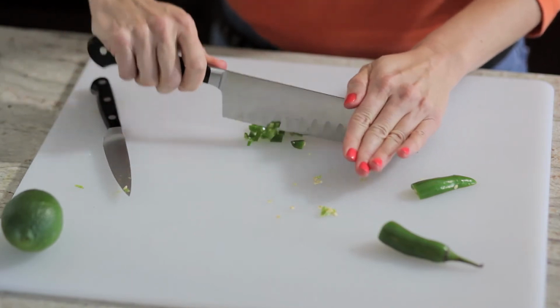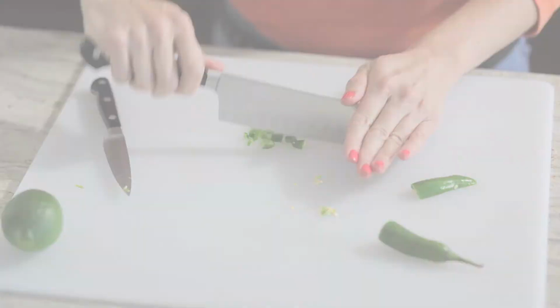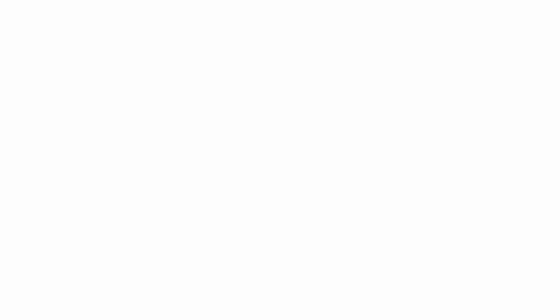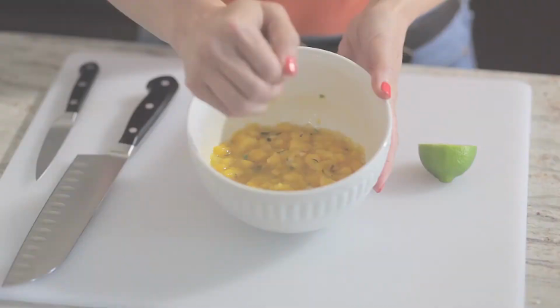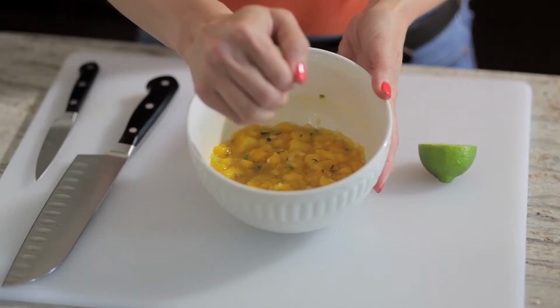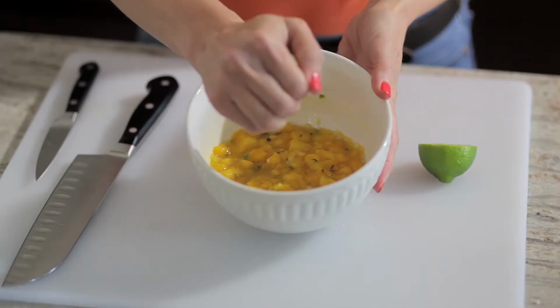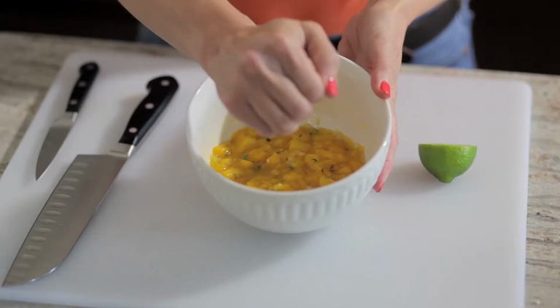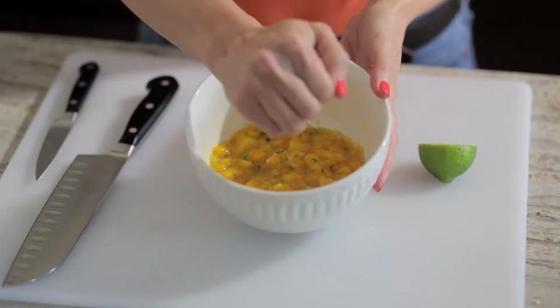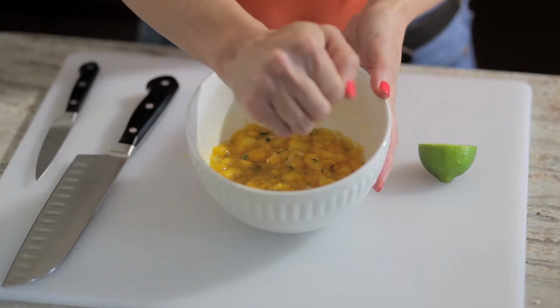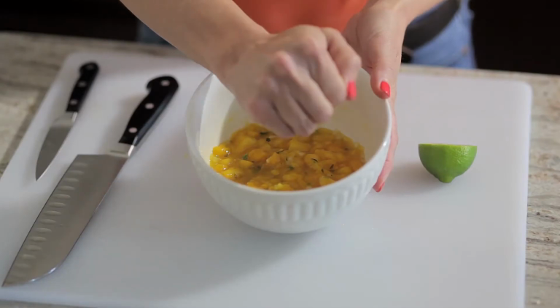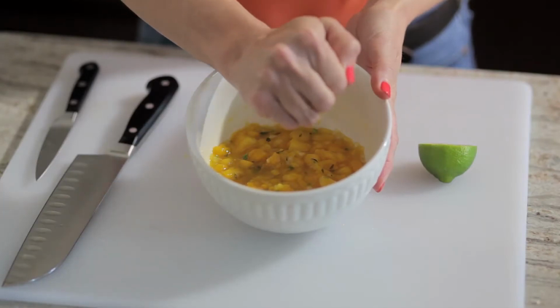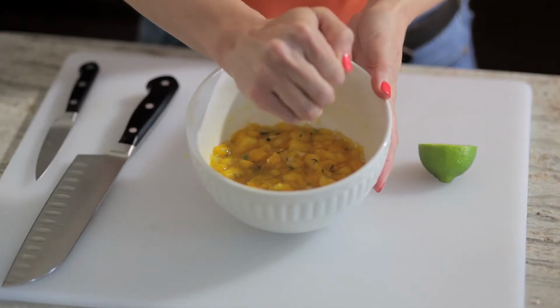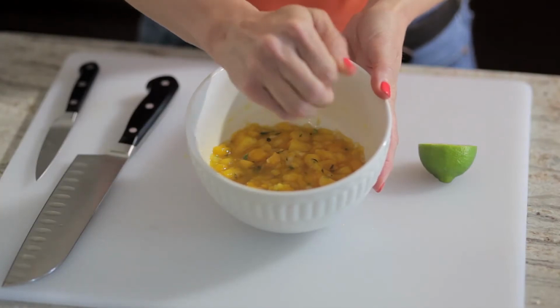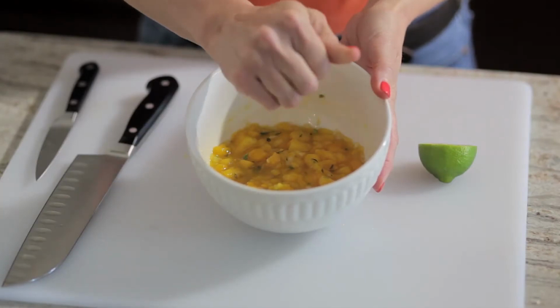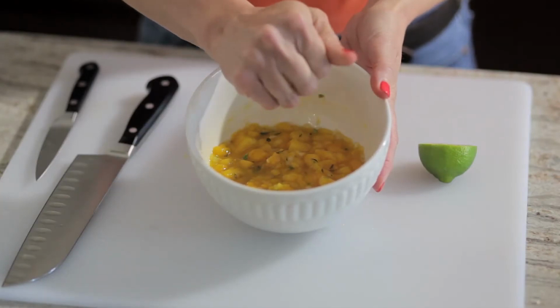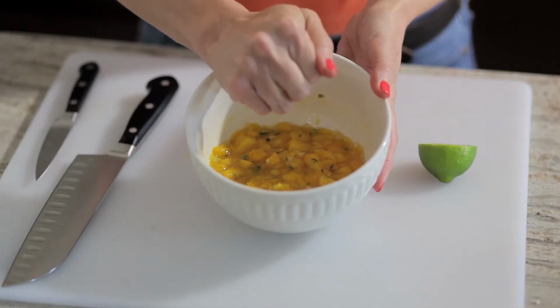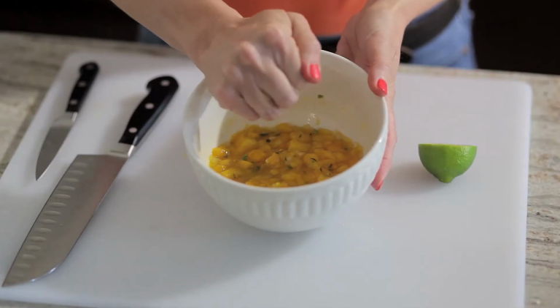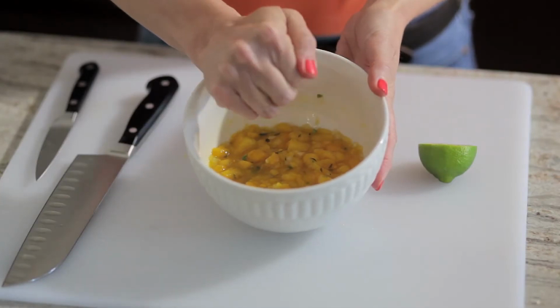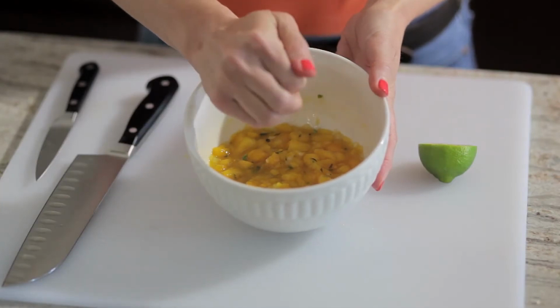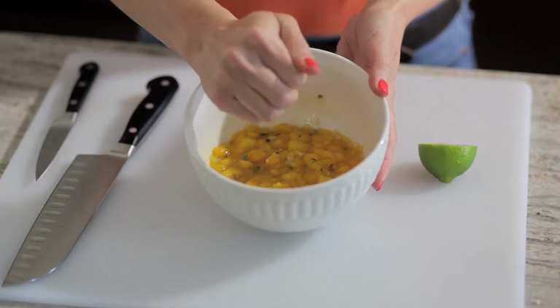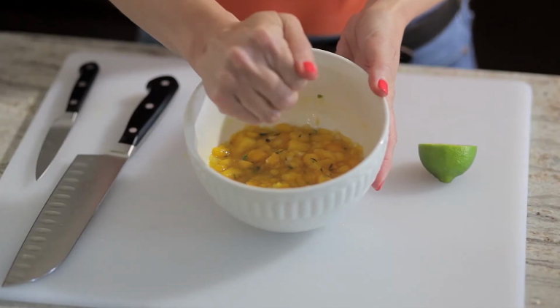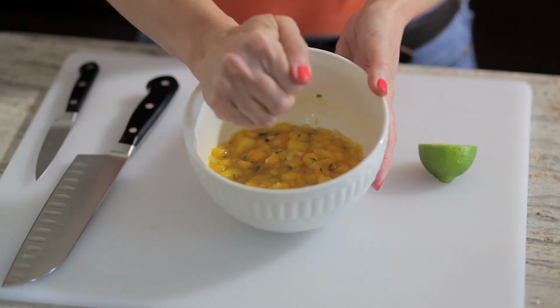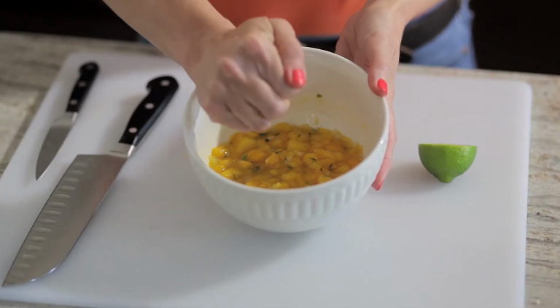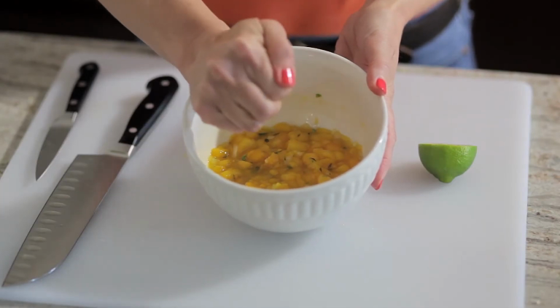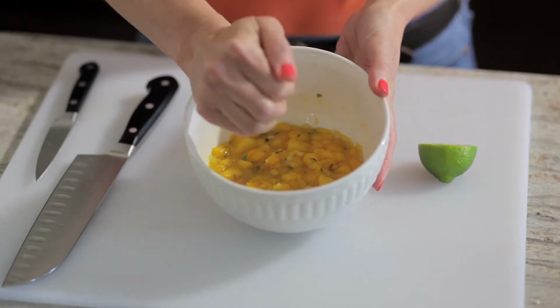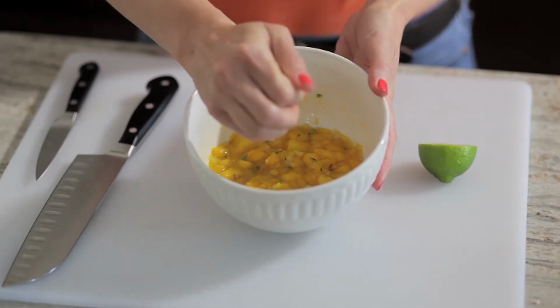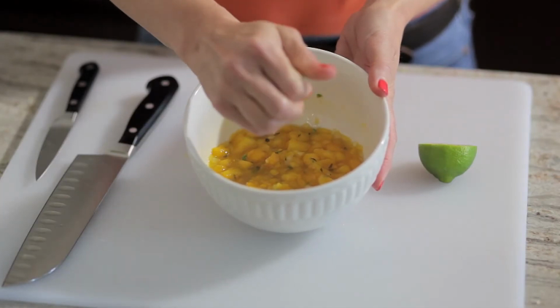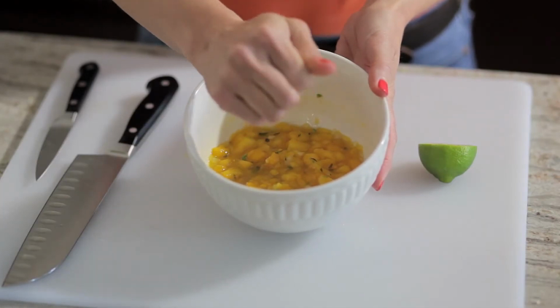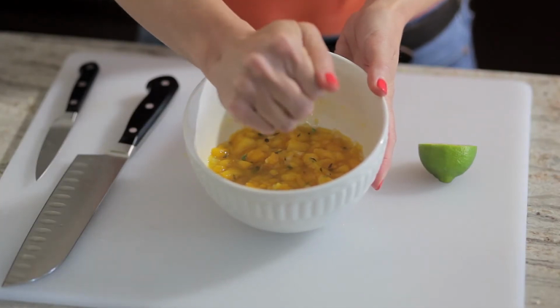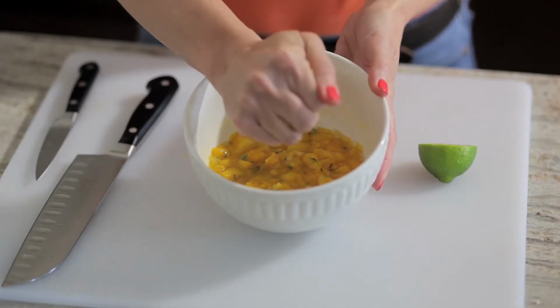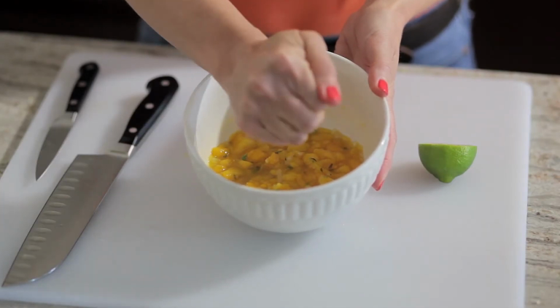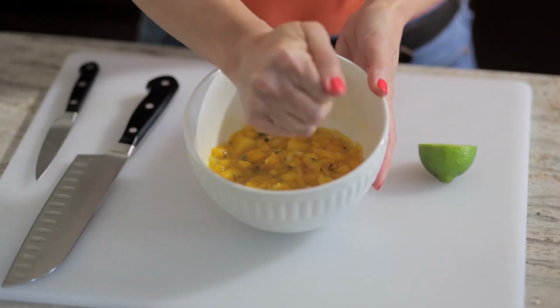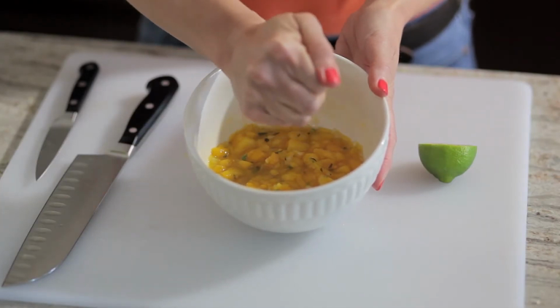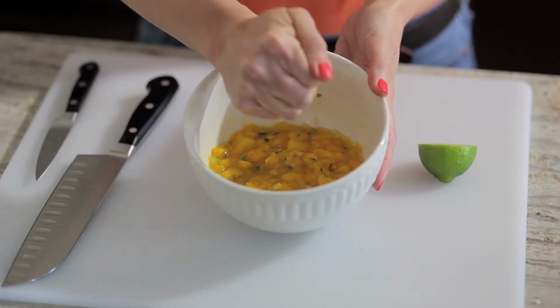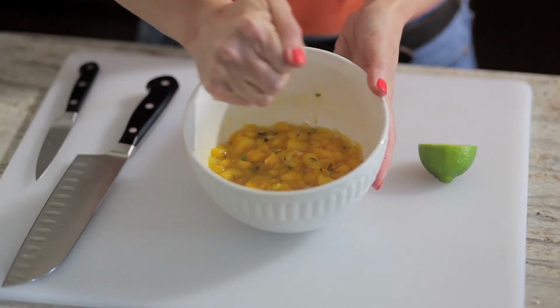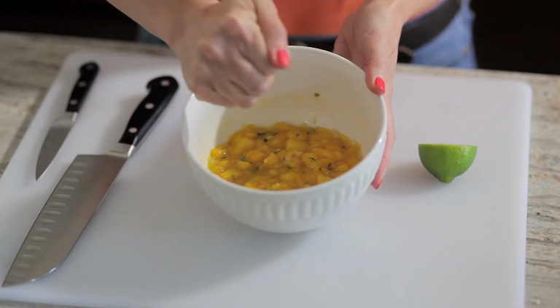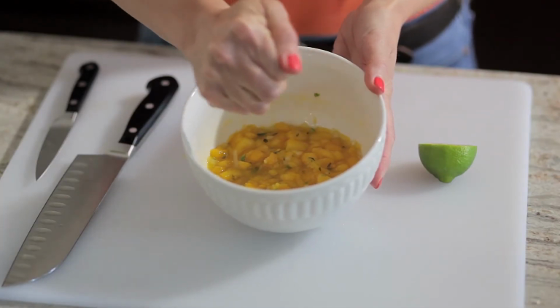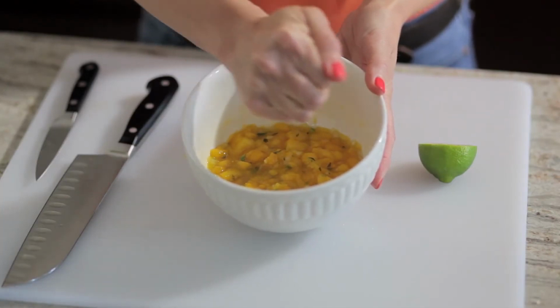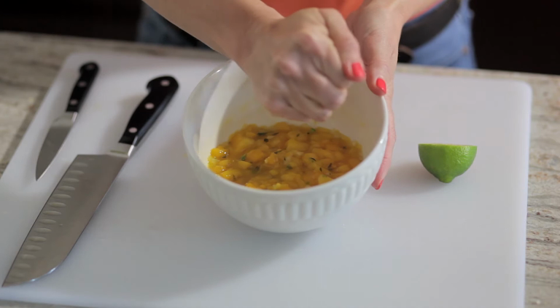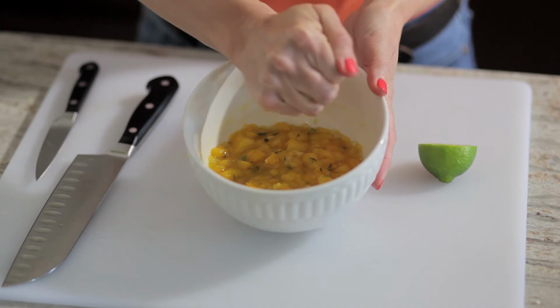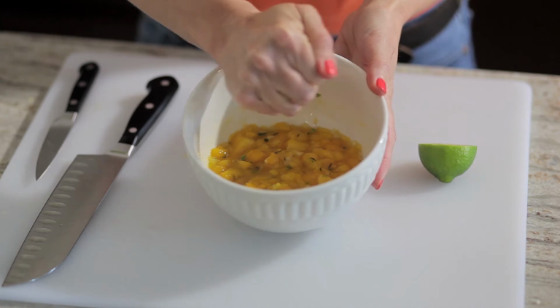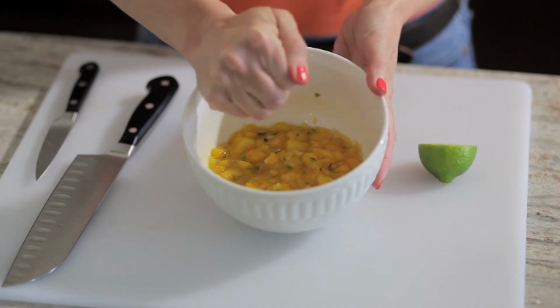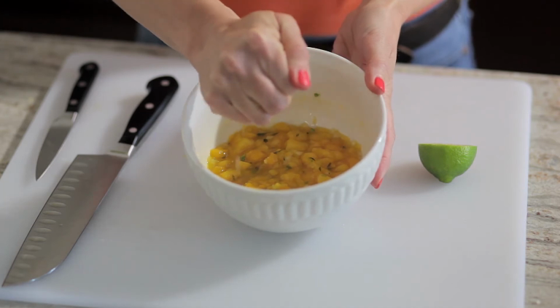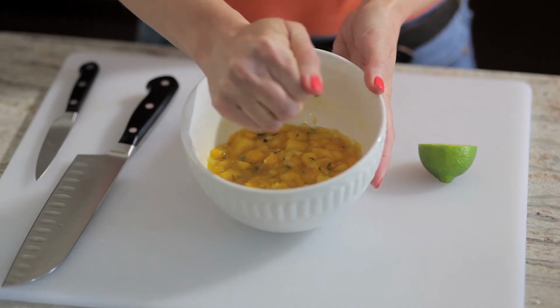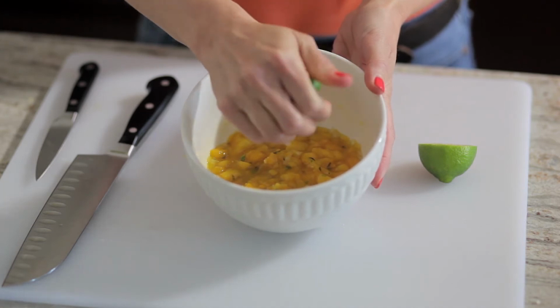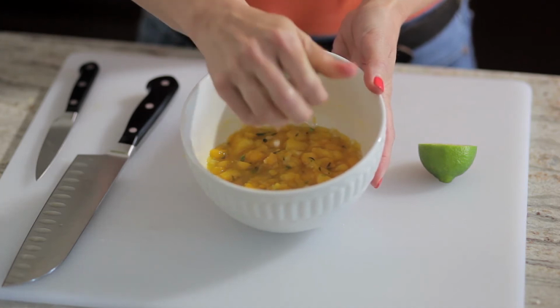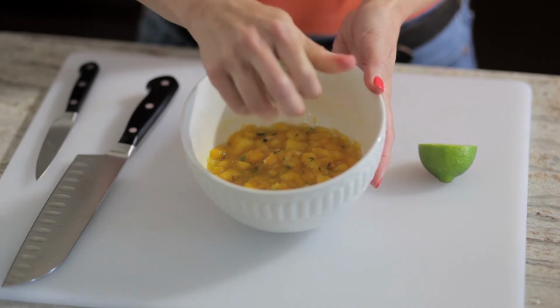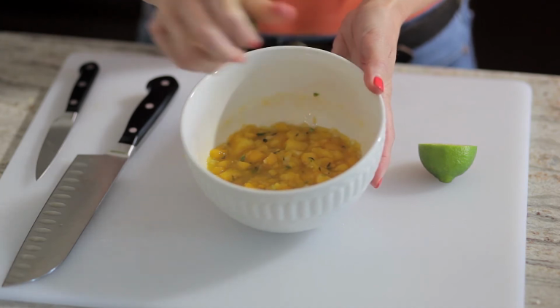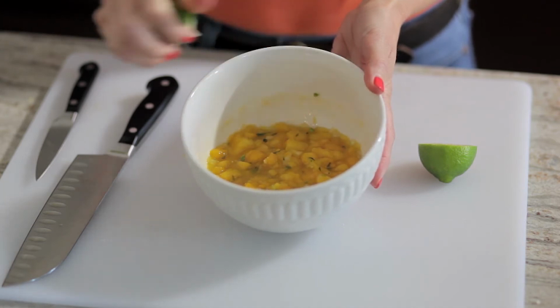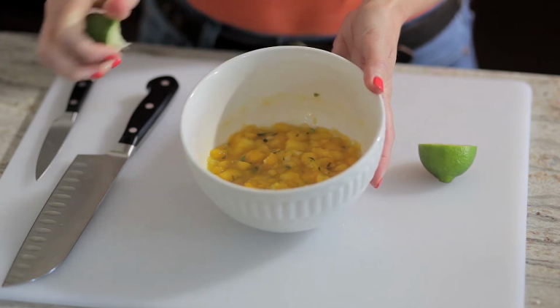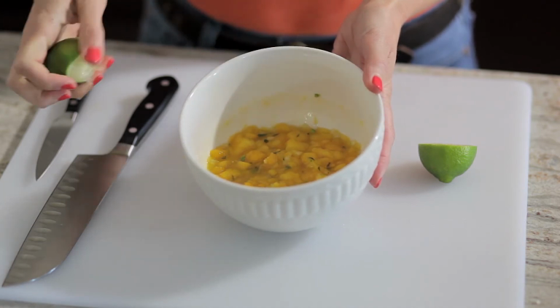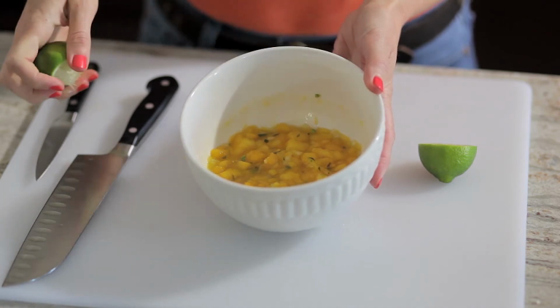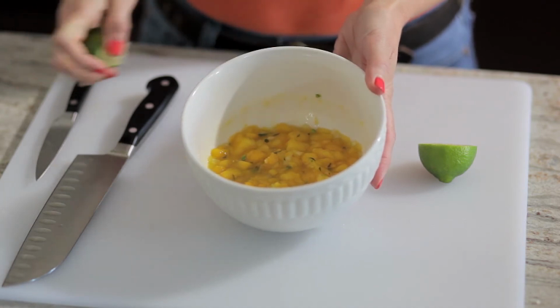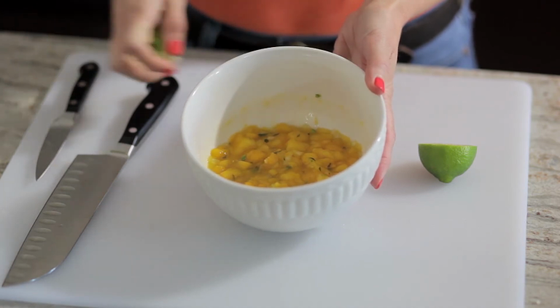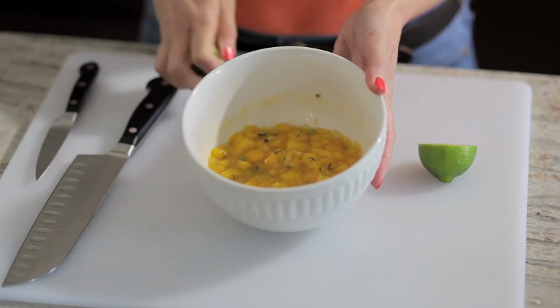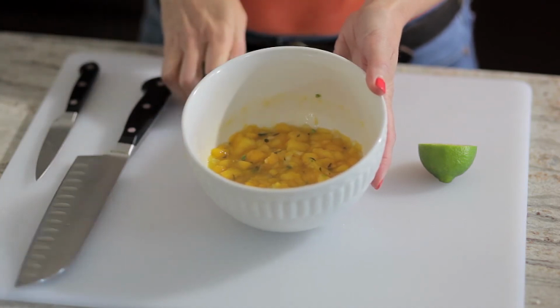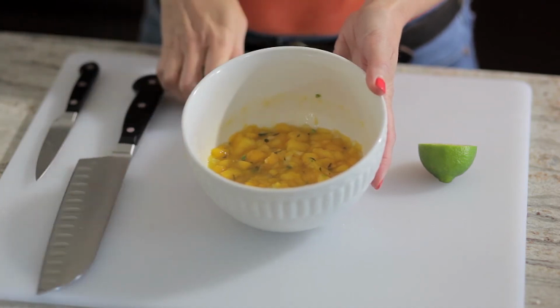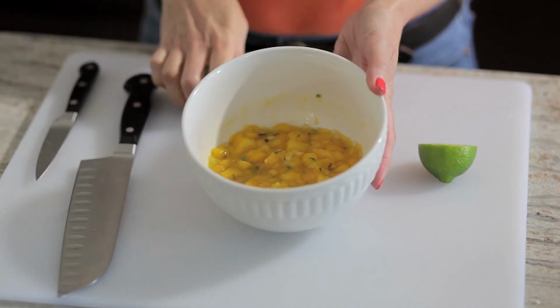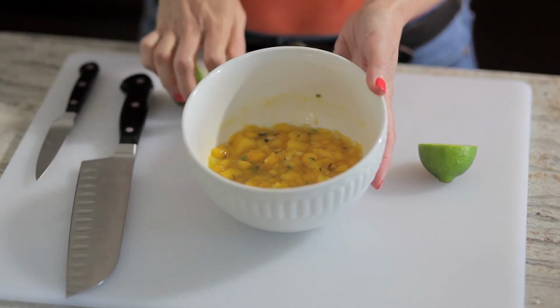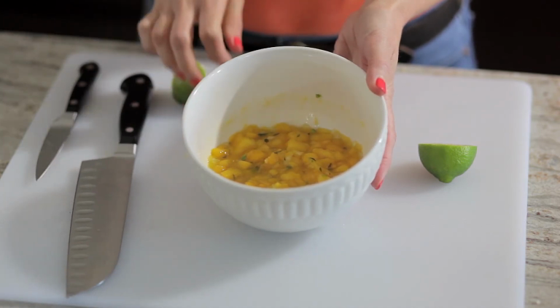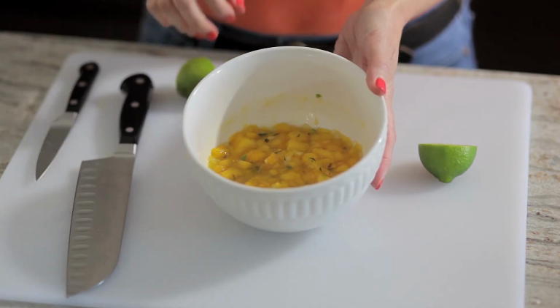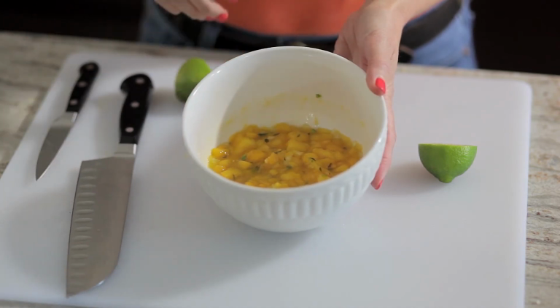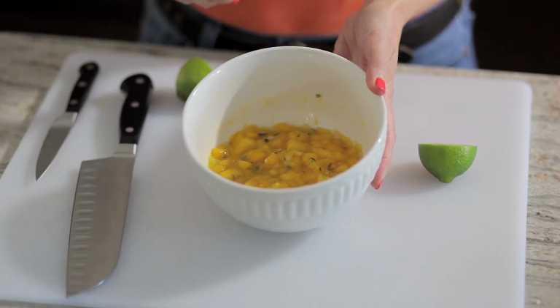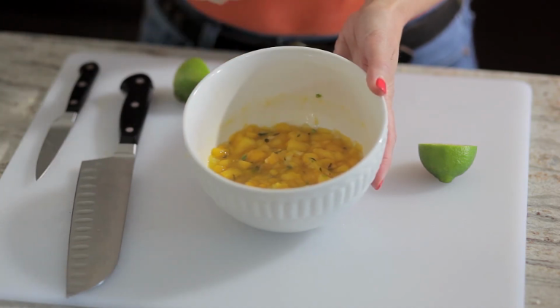Now you're just going to squeeze your lime juice into your salsa. And this is our completed mango salsa dish.